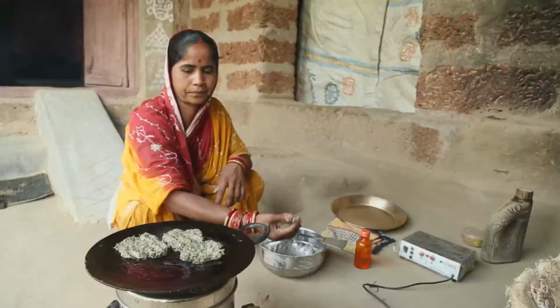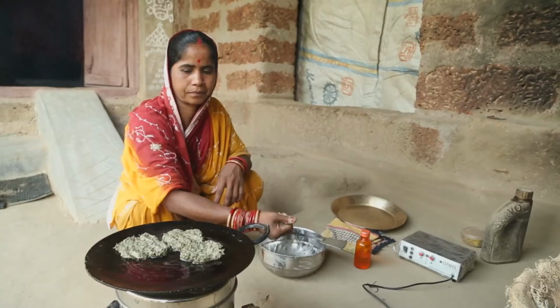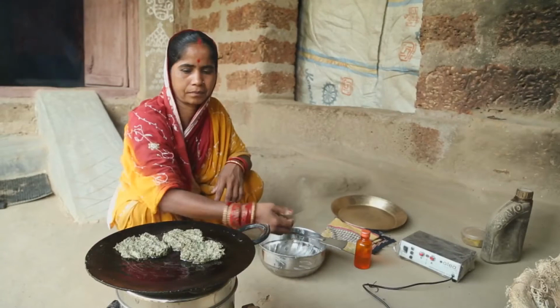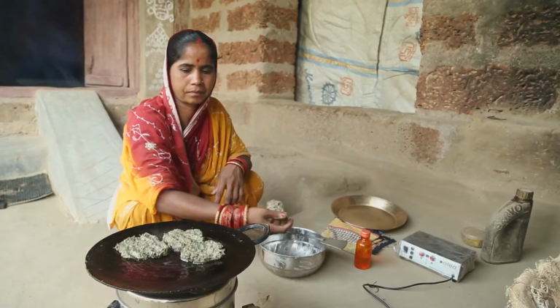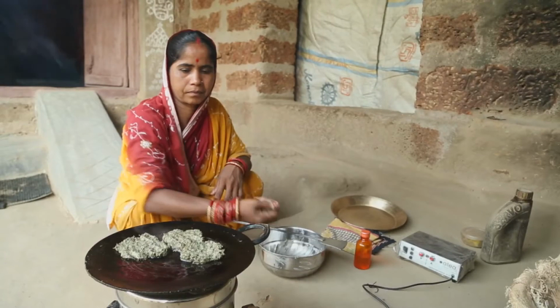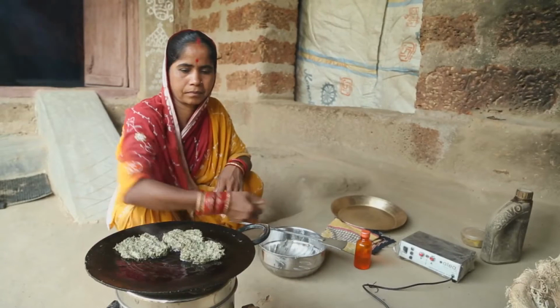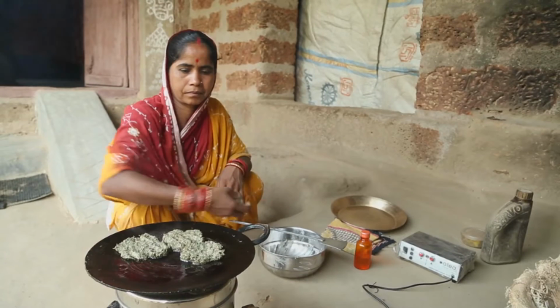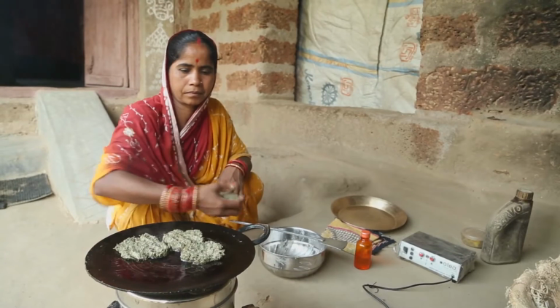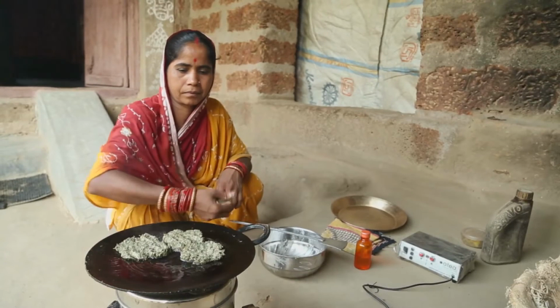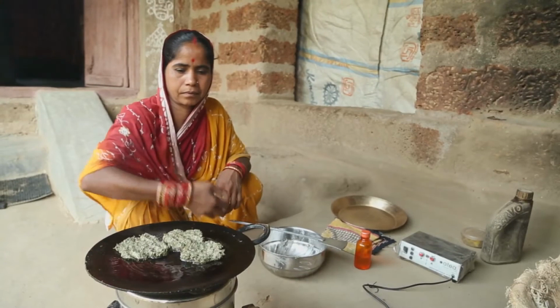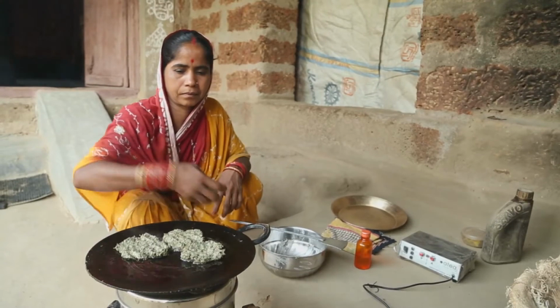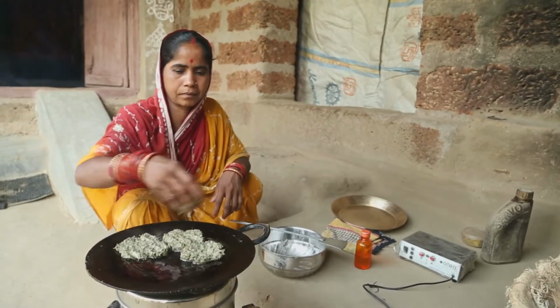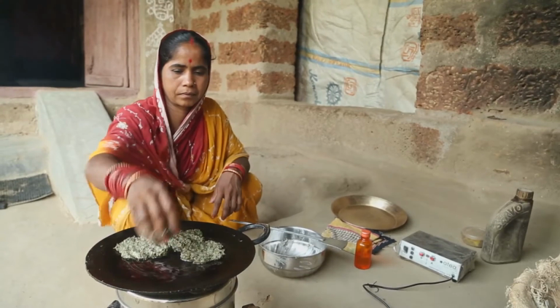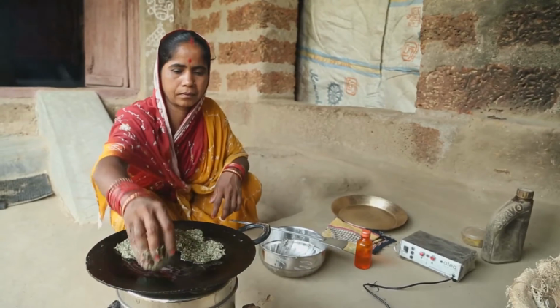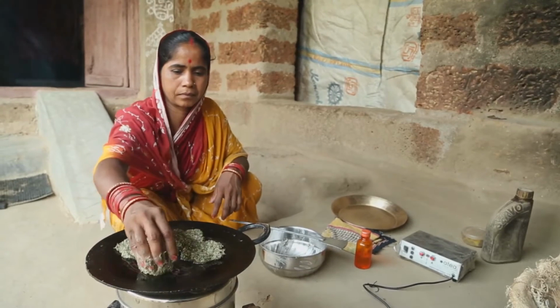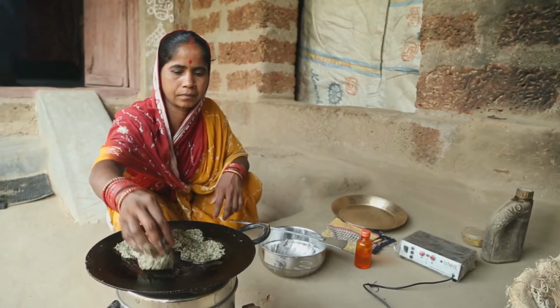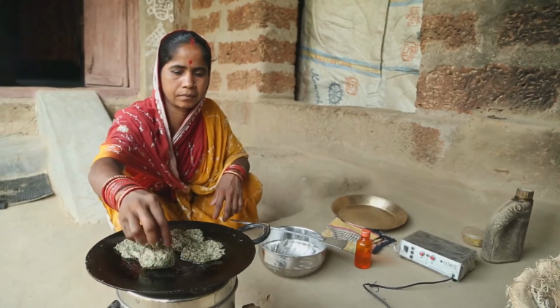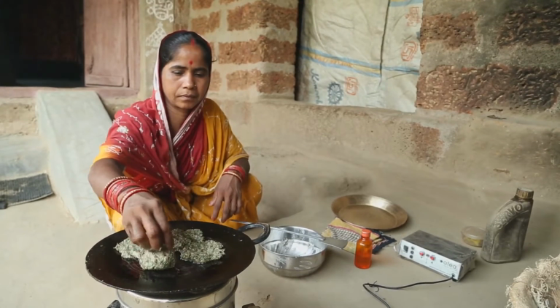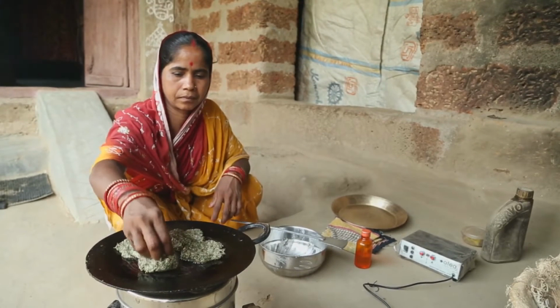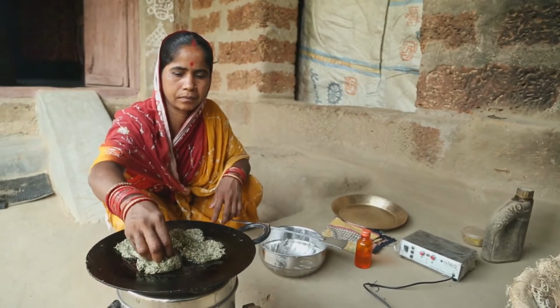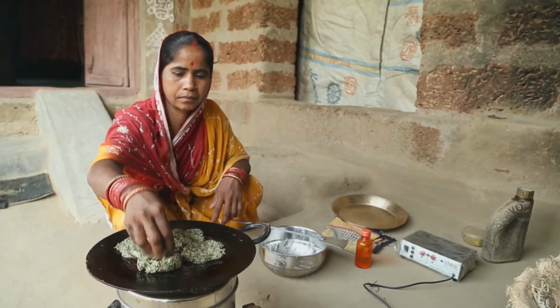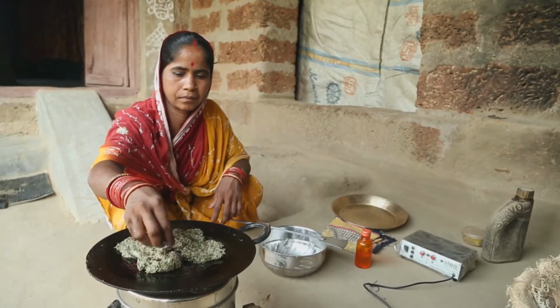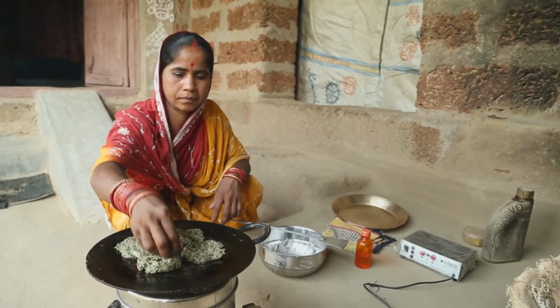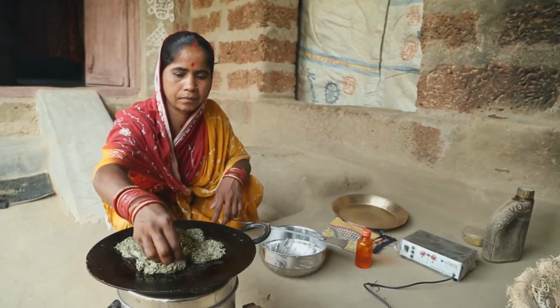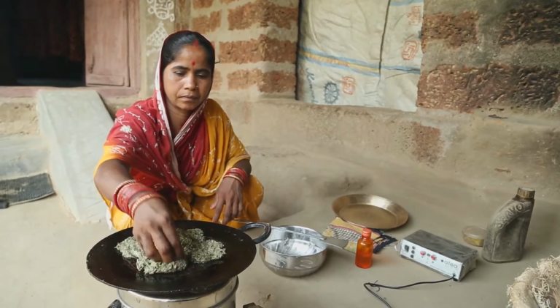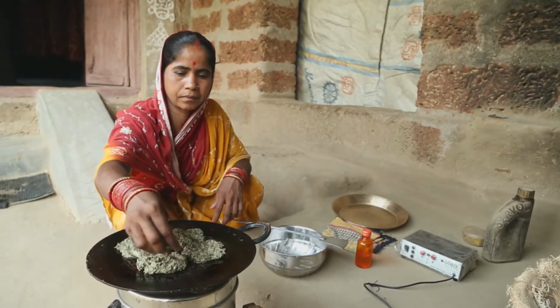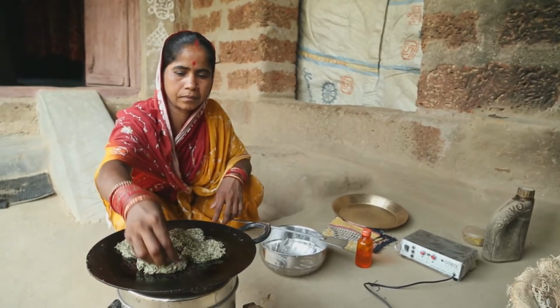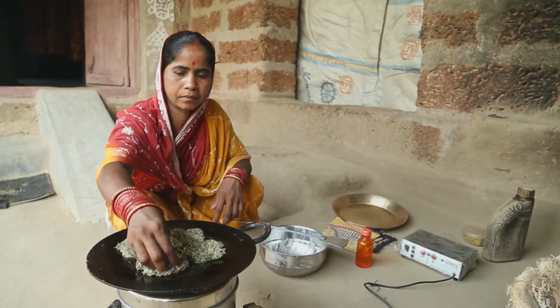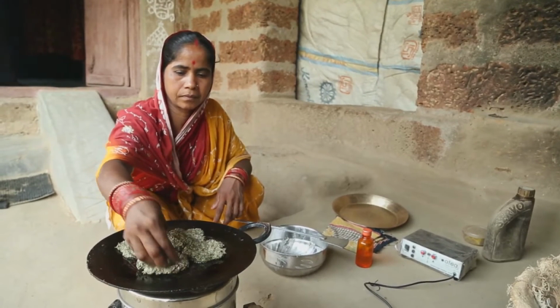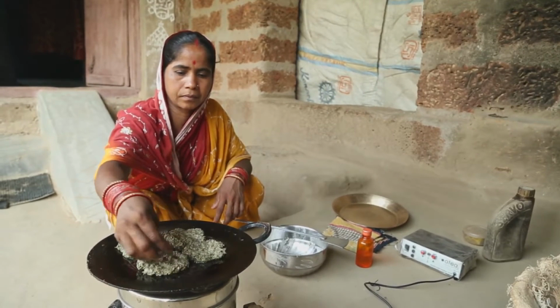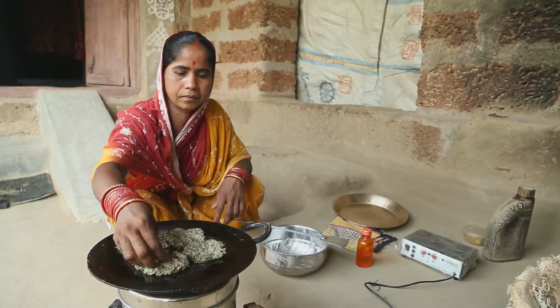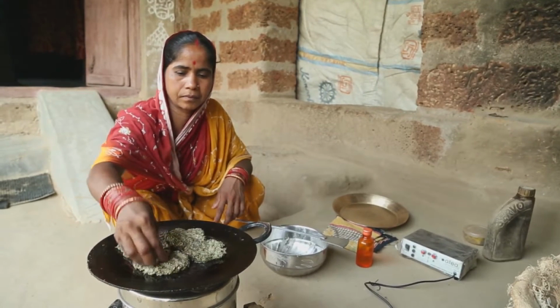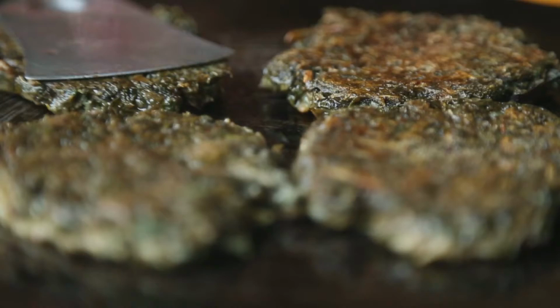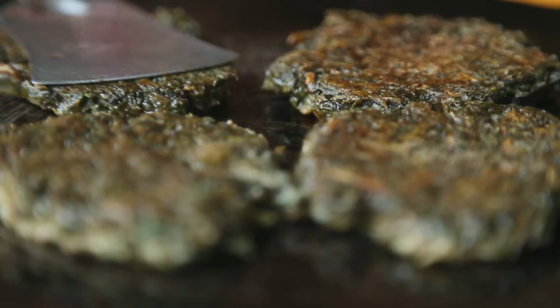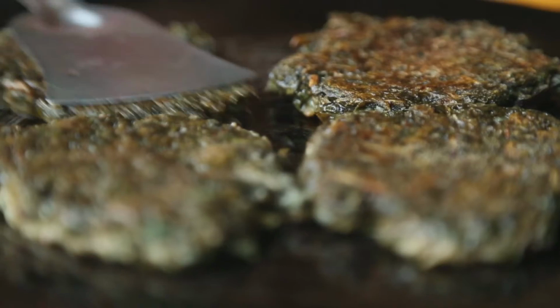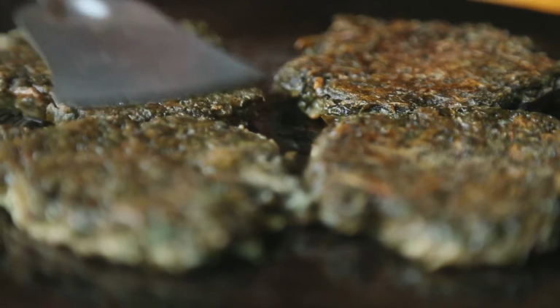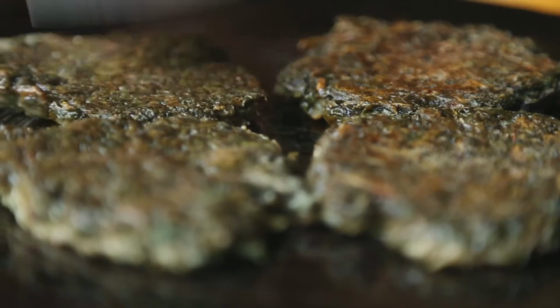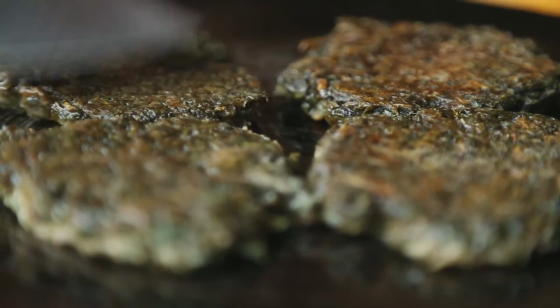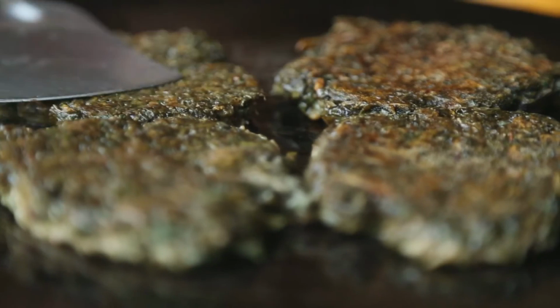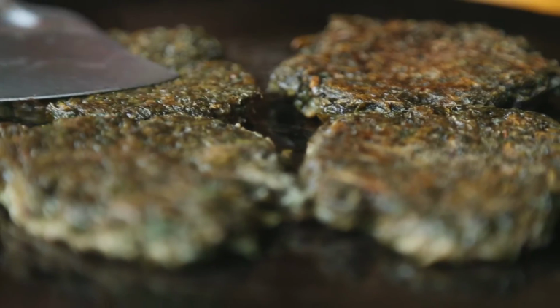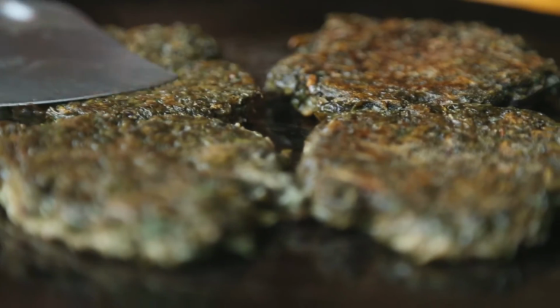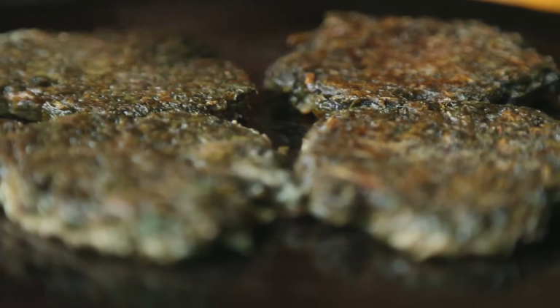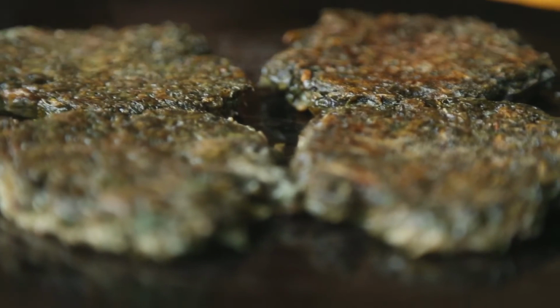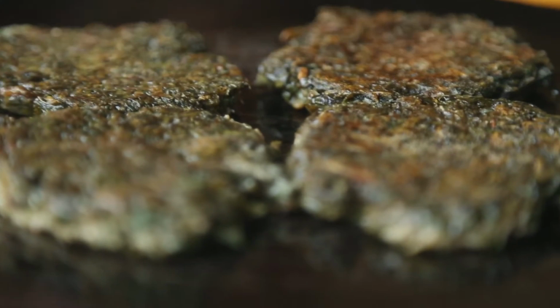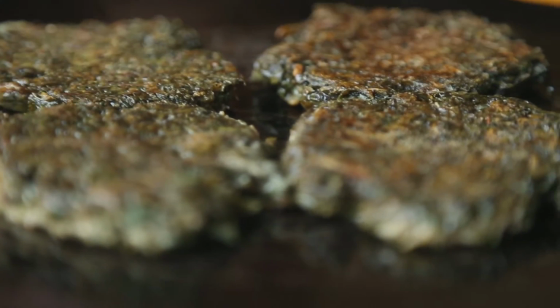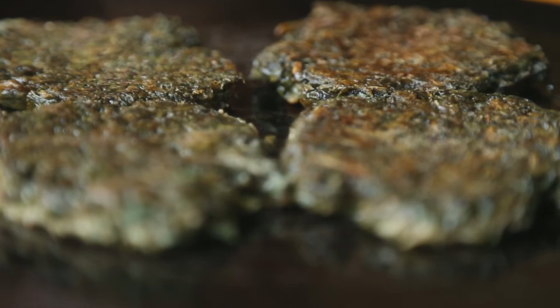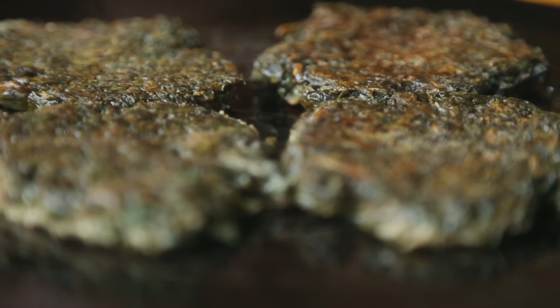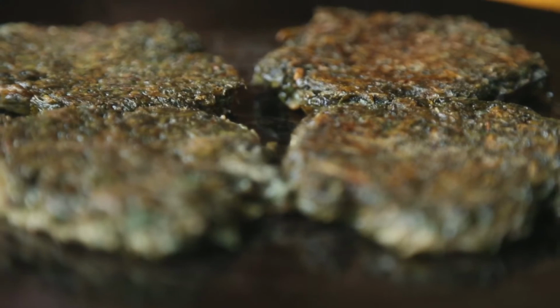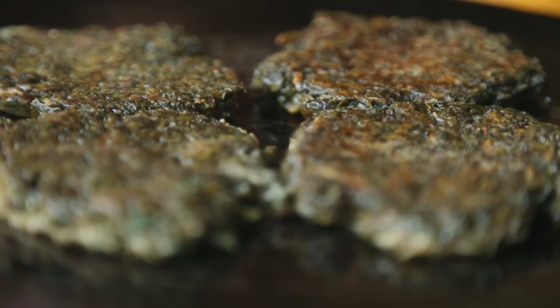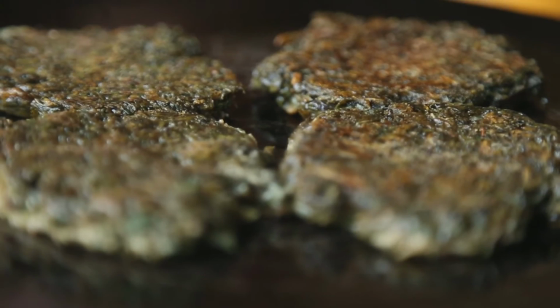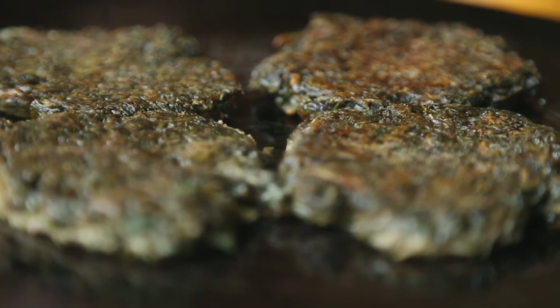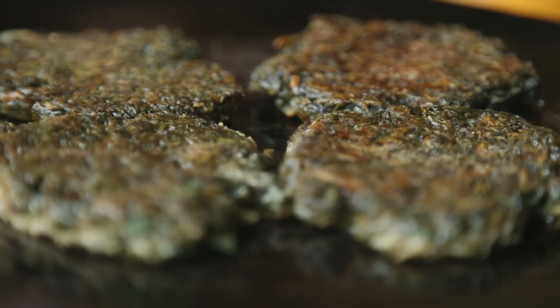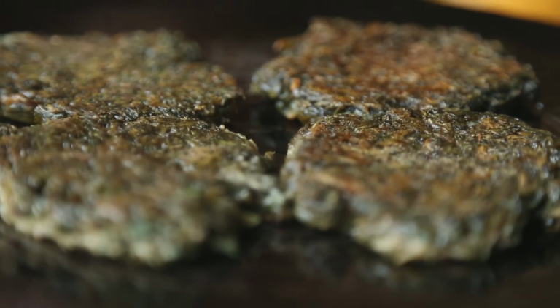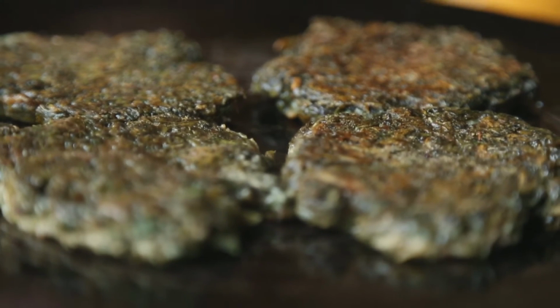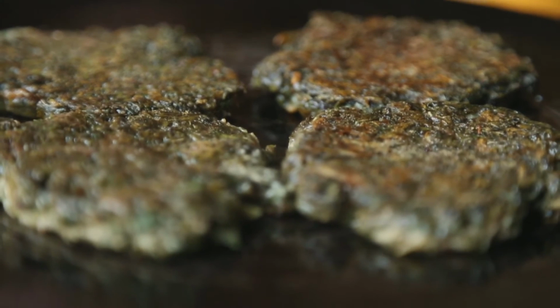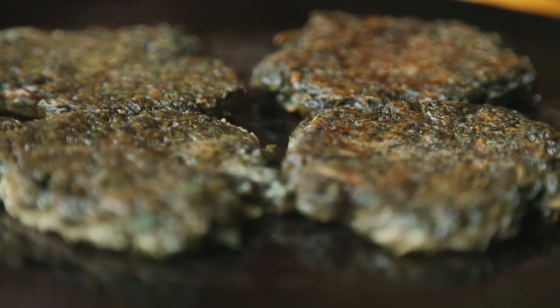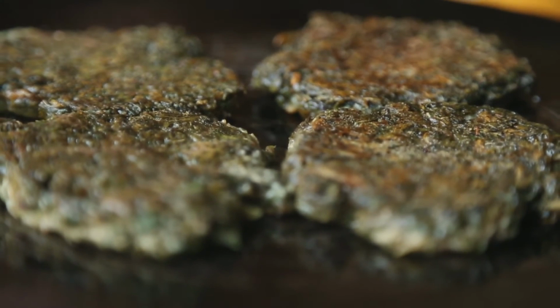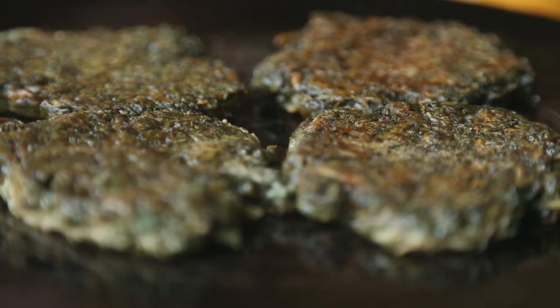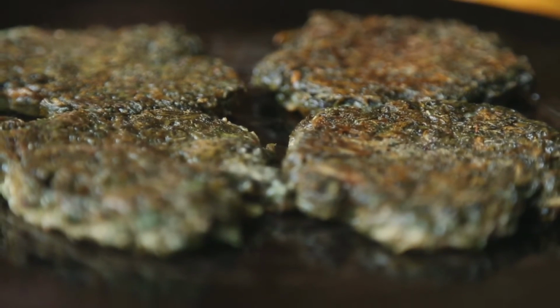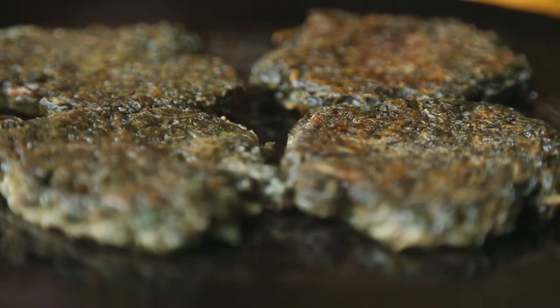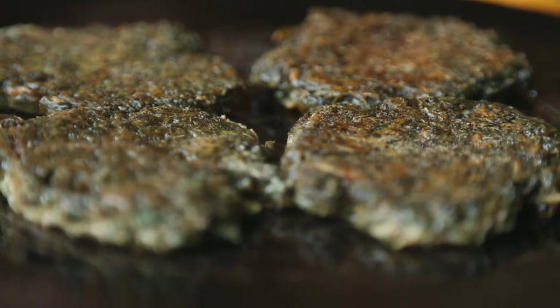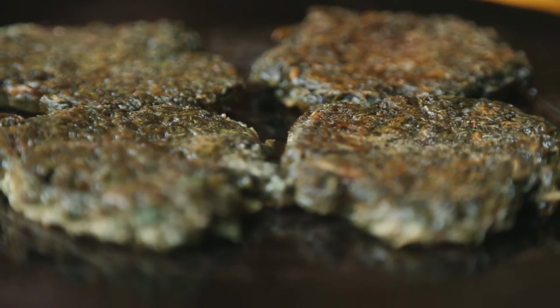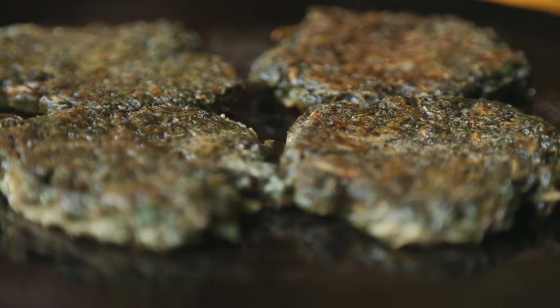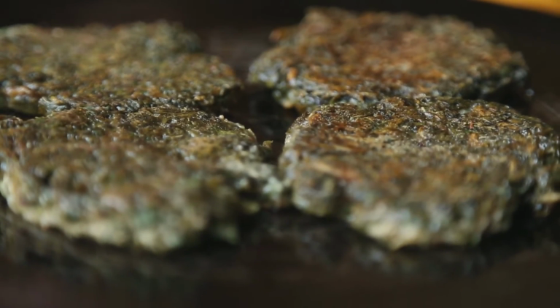The improved cook stove prepares food in shorter time, hence saving a lot of time for the women for other work.